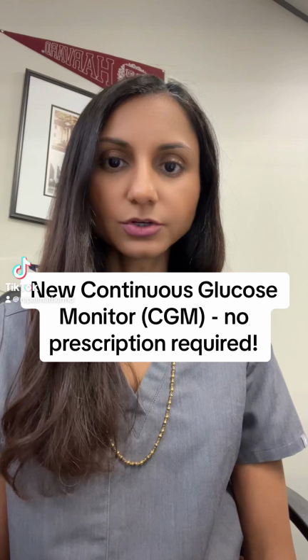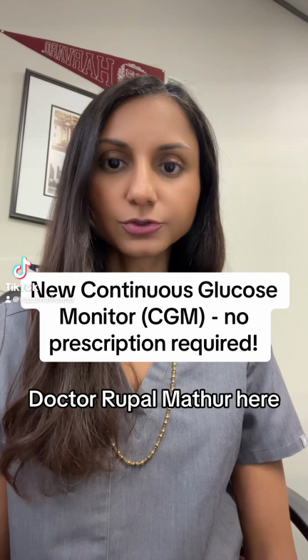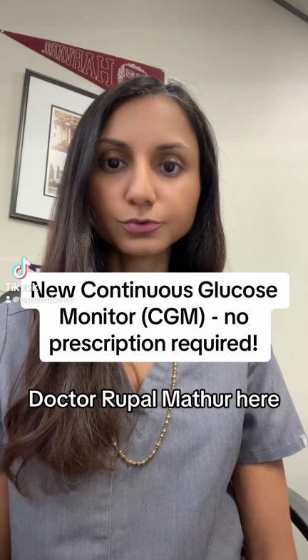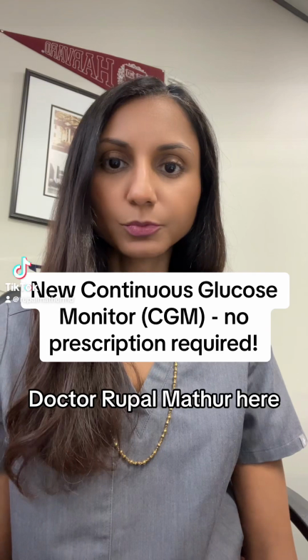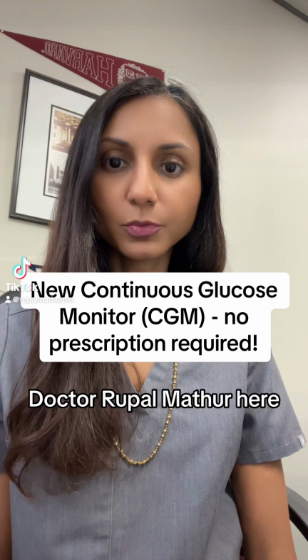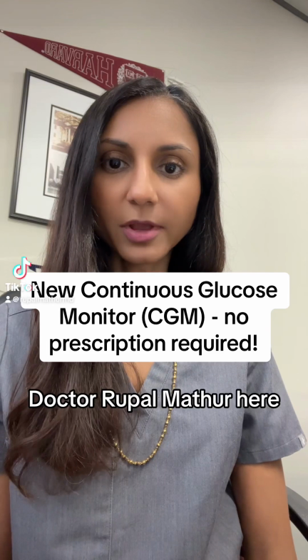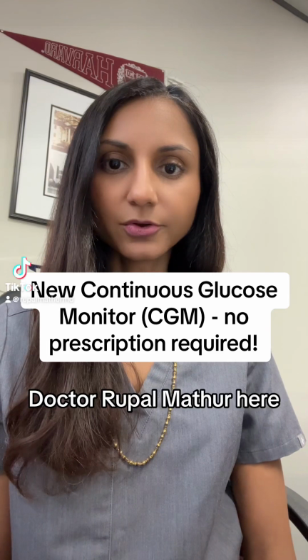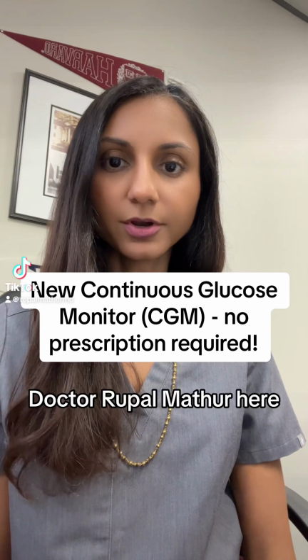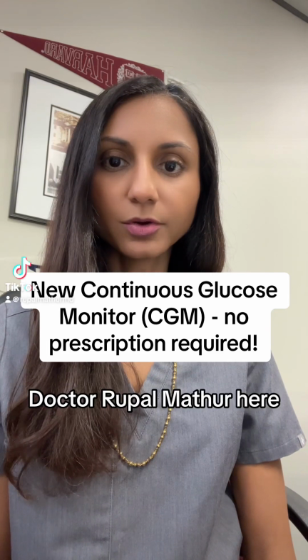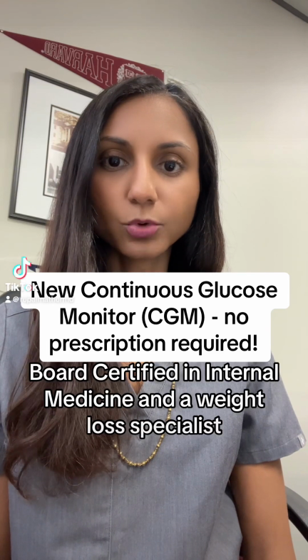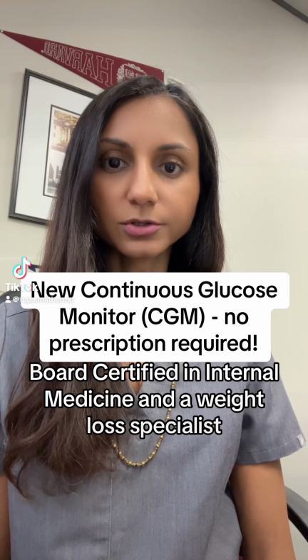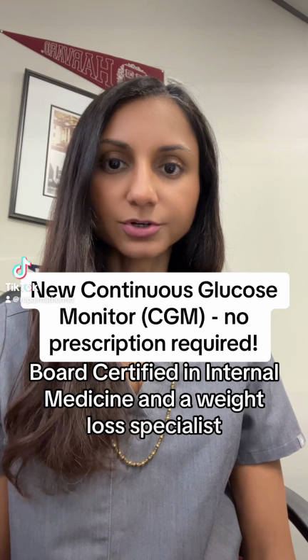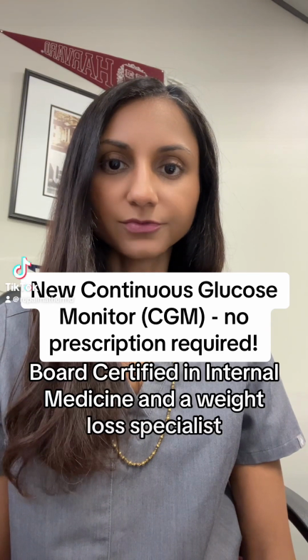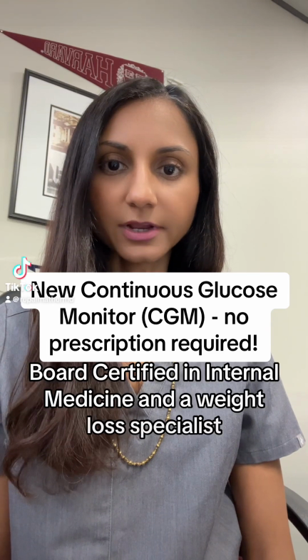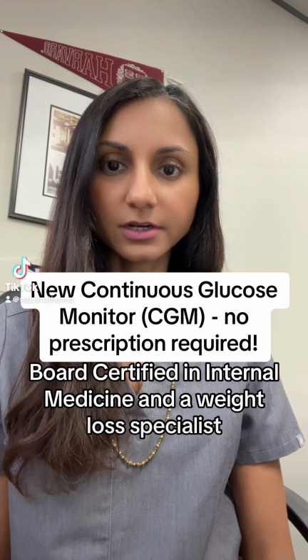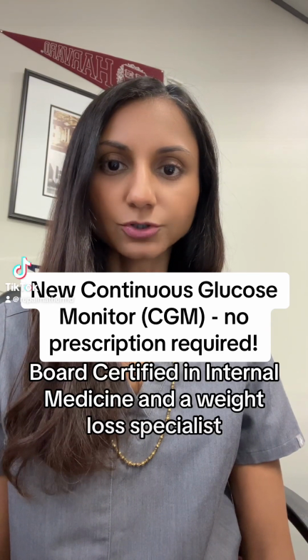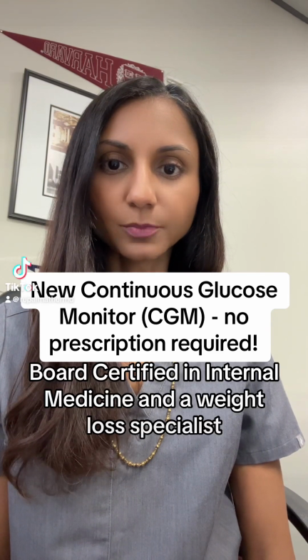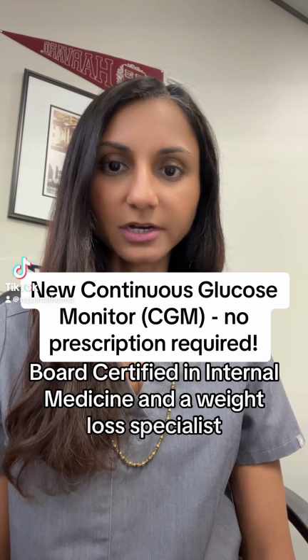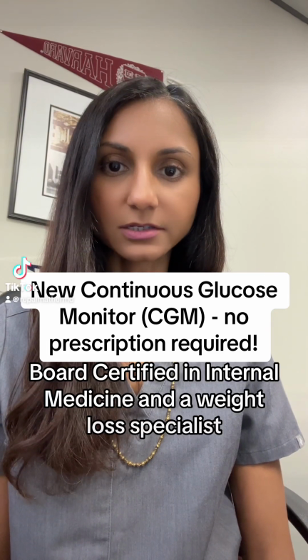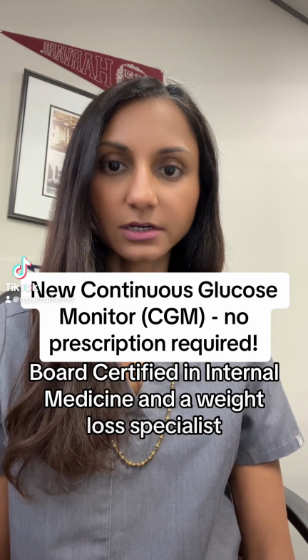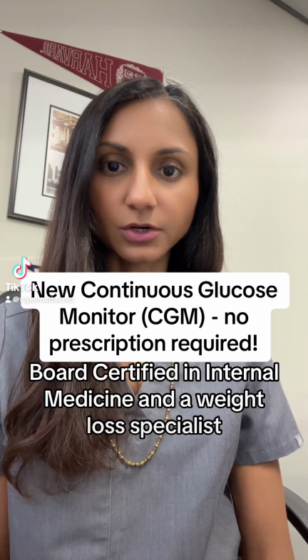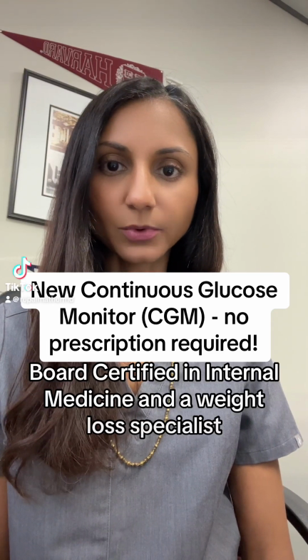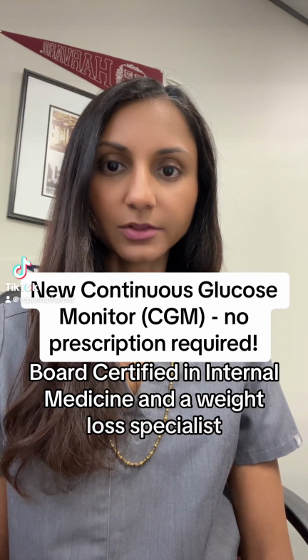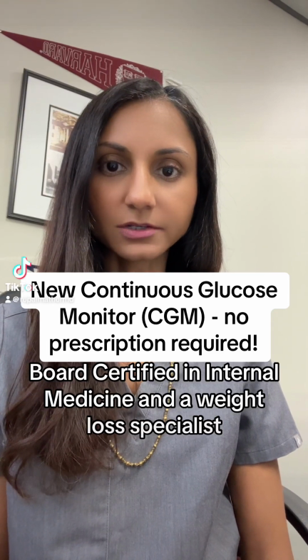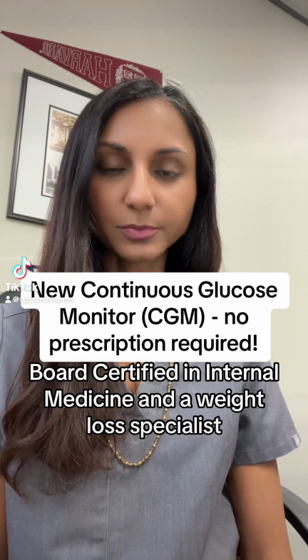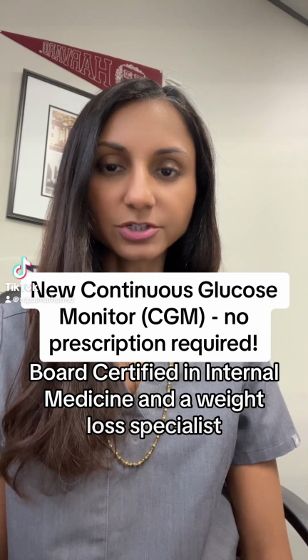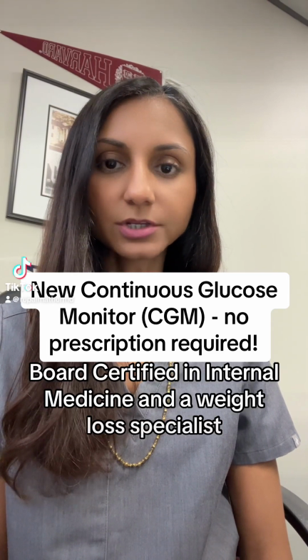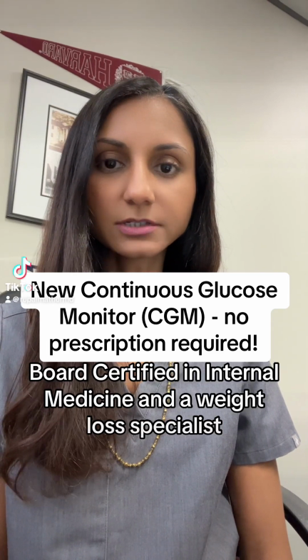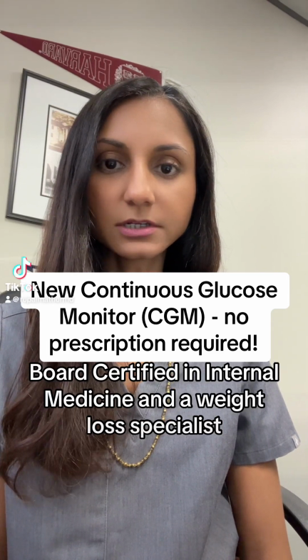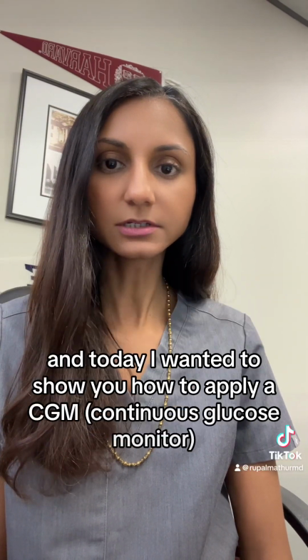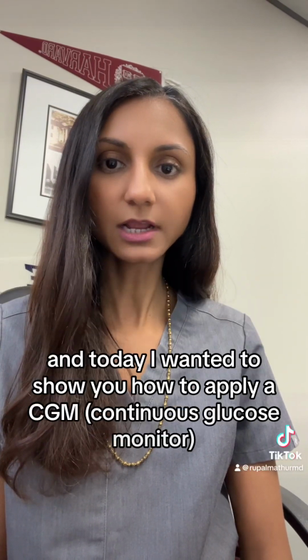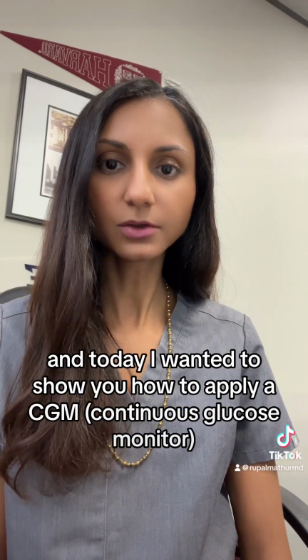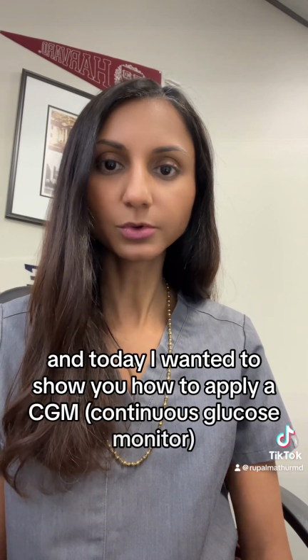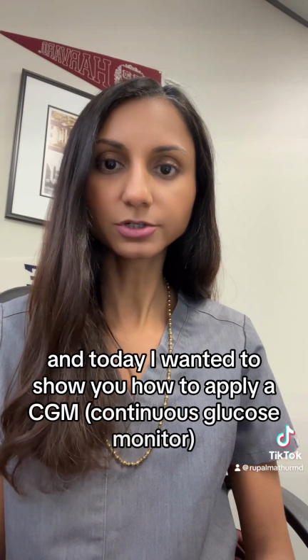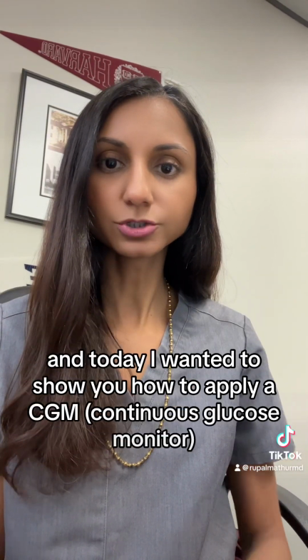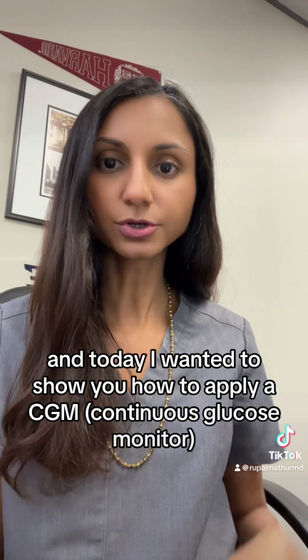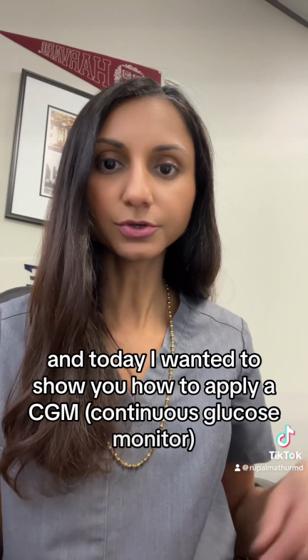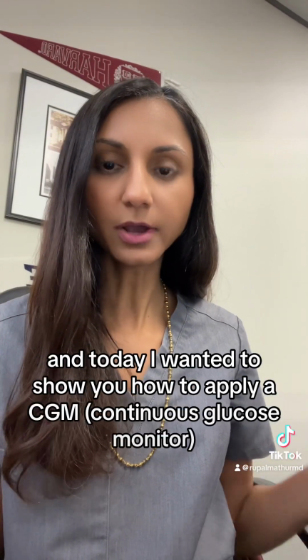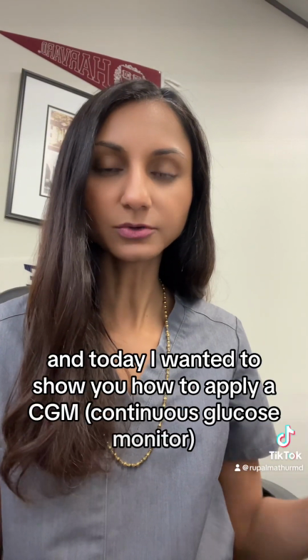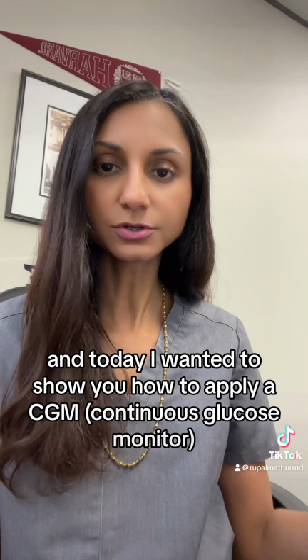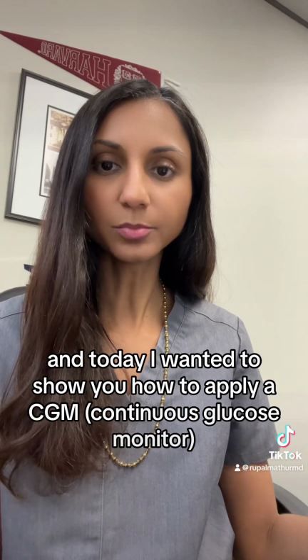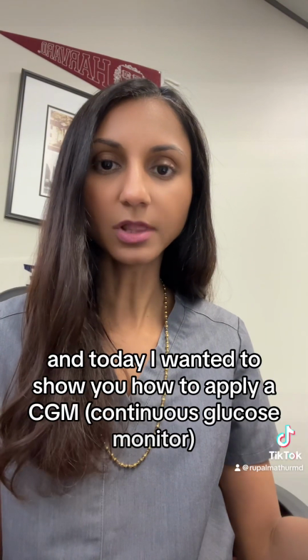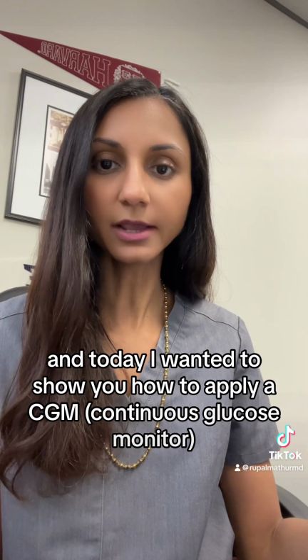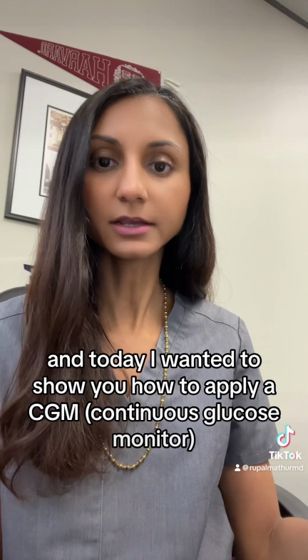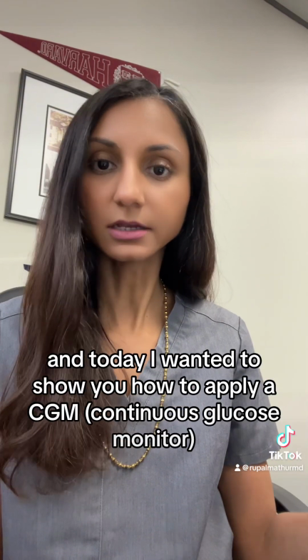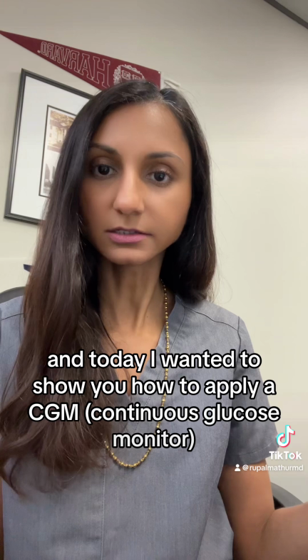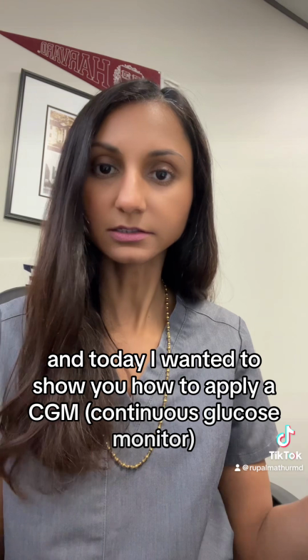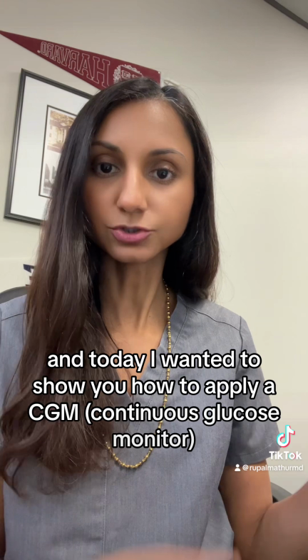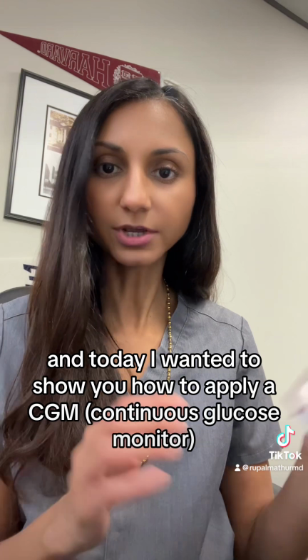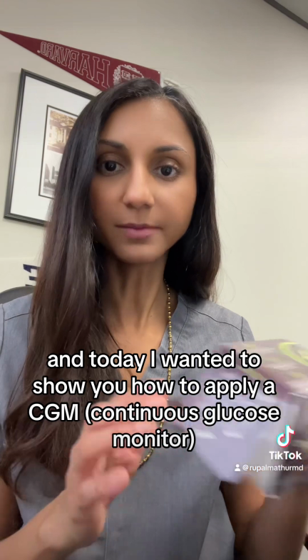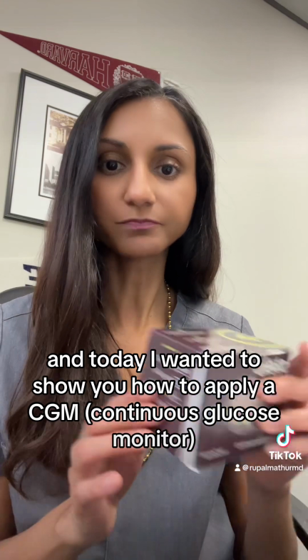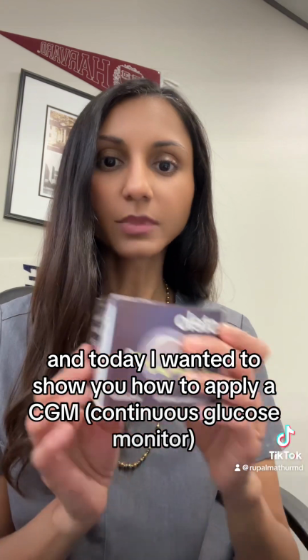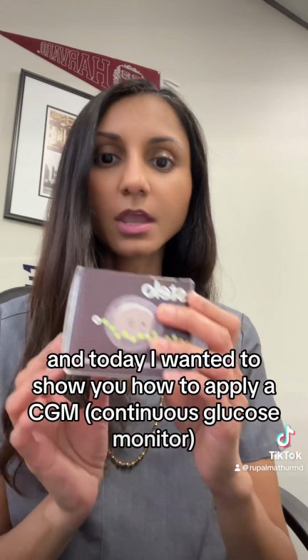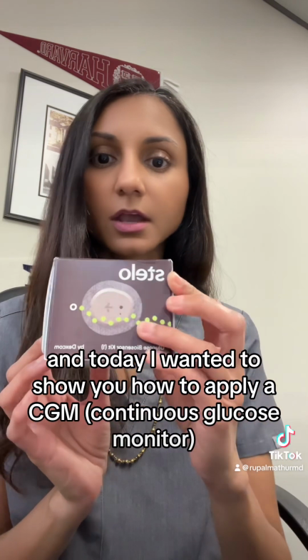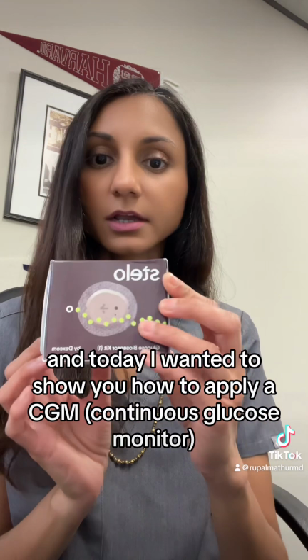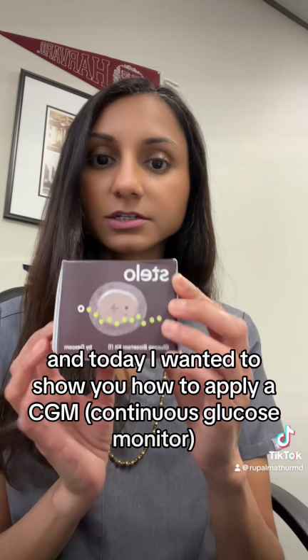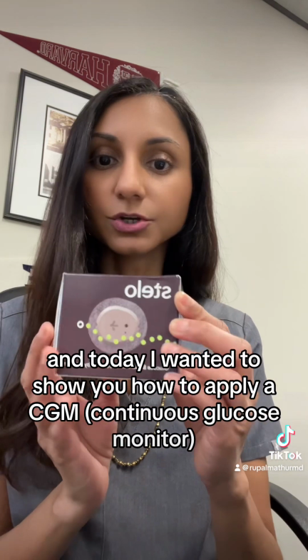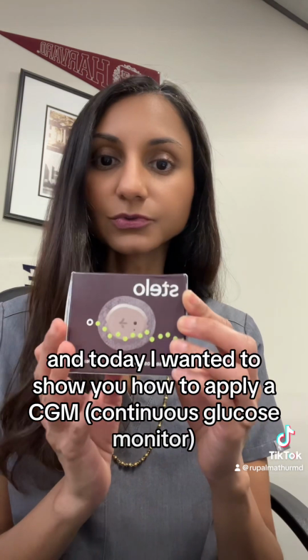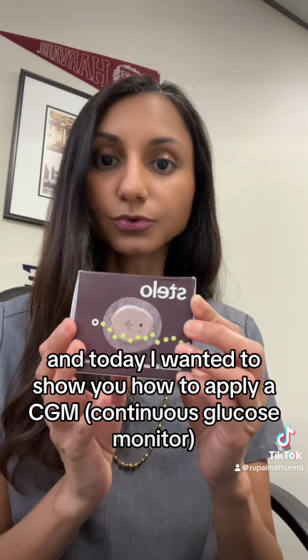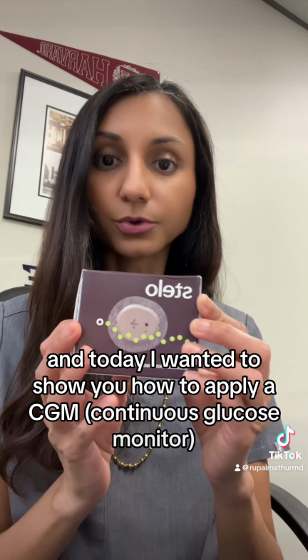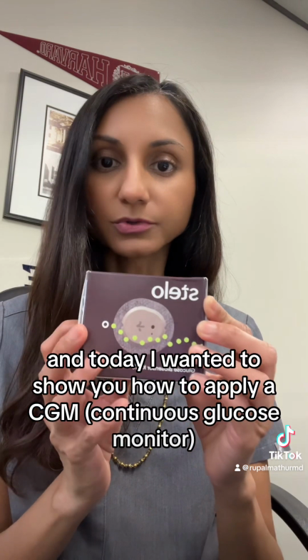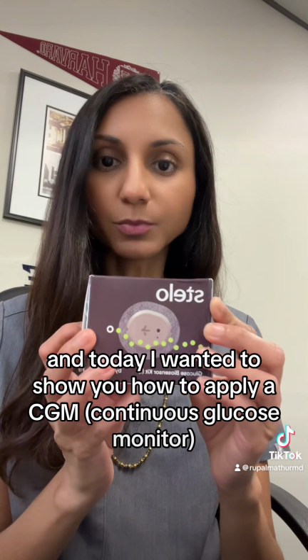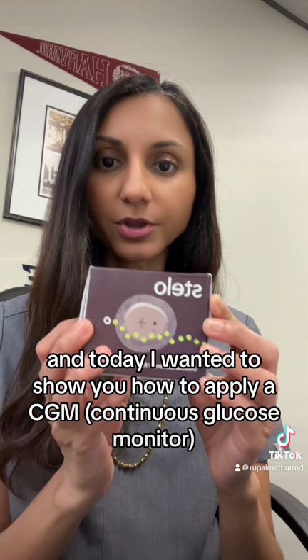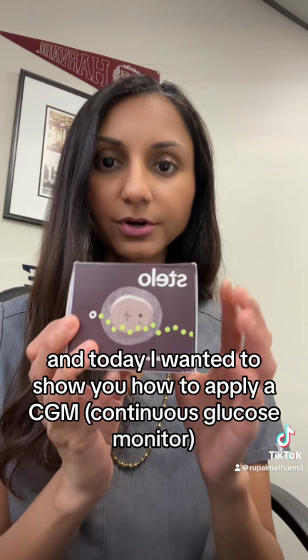Dr. Rupal Mather here, board-certified internal medicine and weight loss specialist. Today I wanted to show you how to apply a CGM, a continuous glucose monitor.